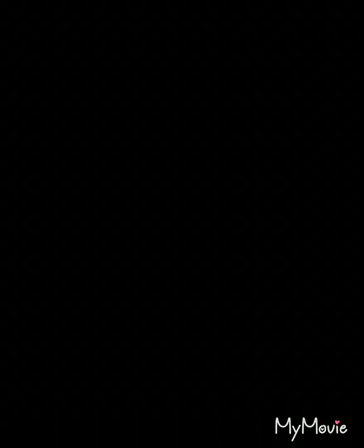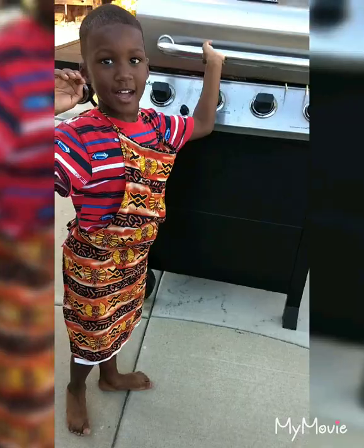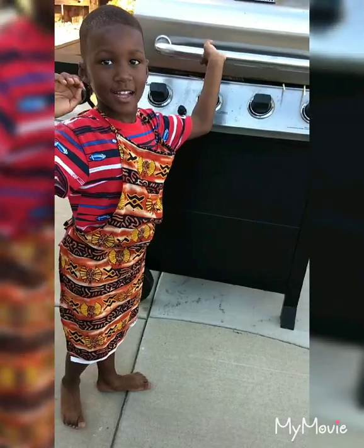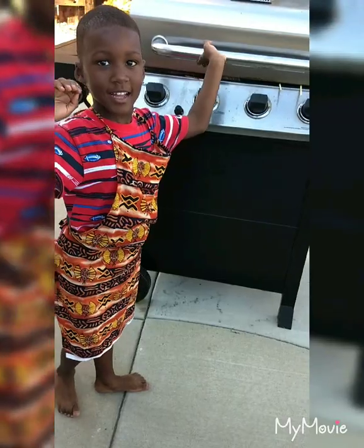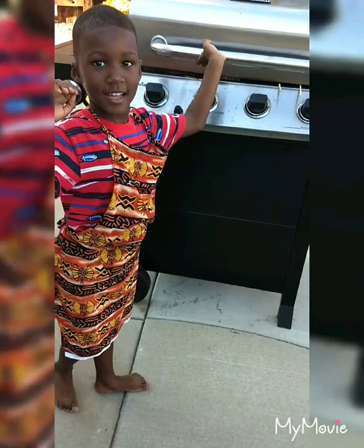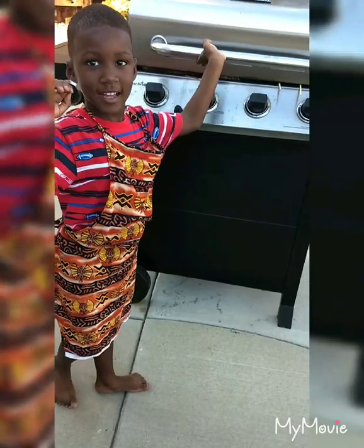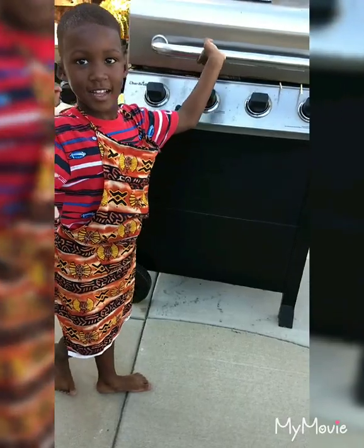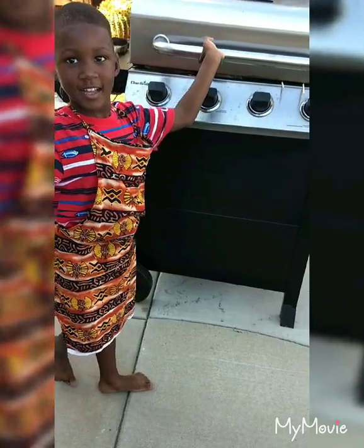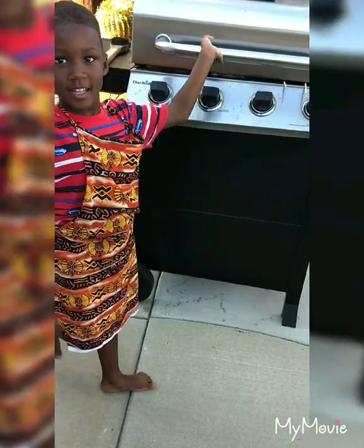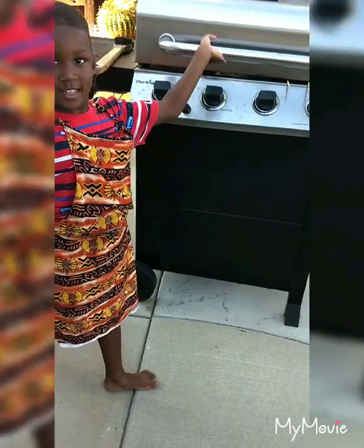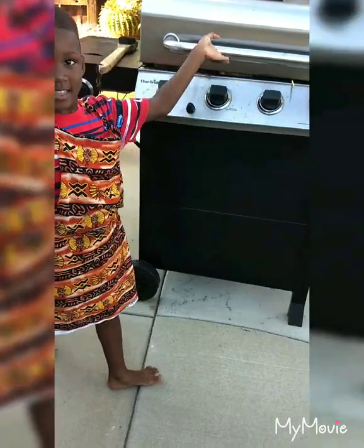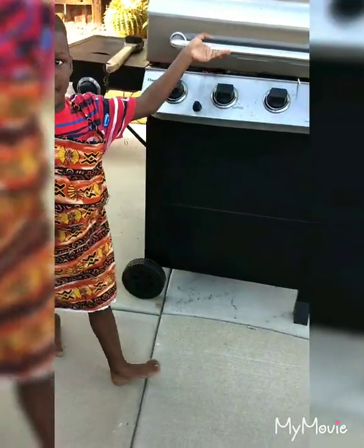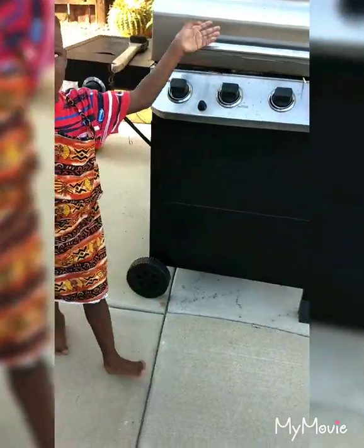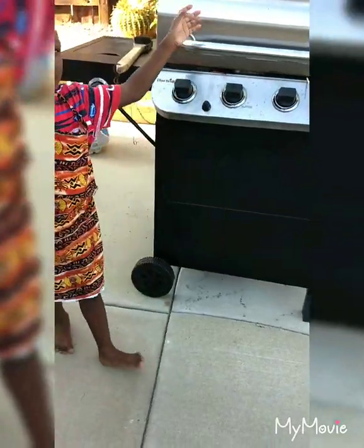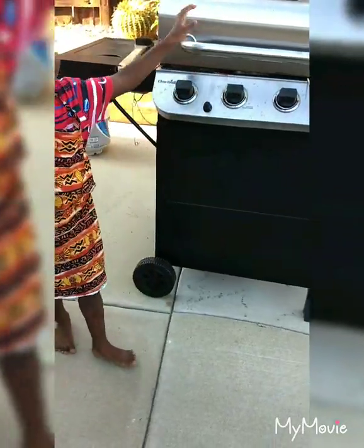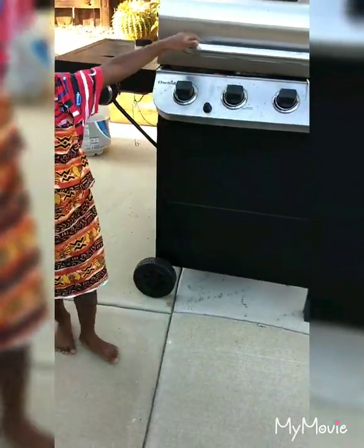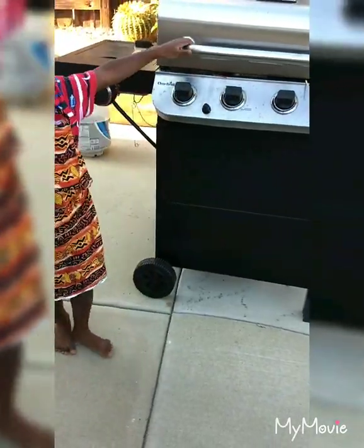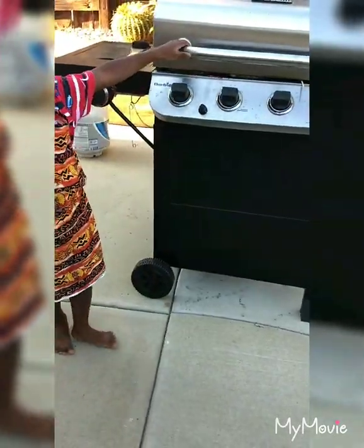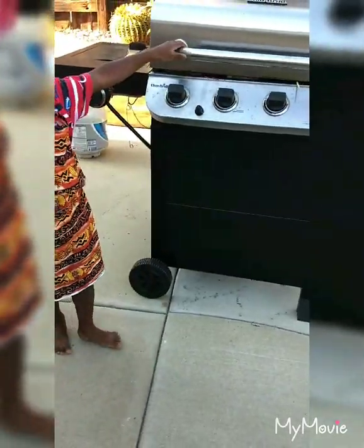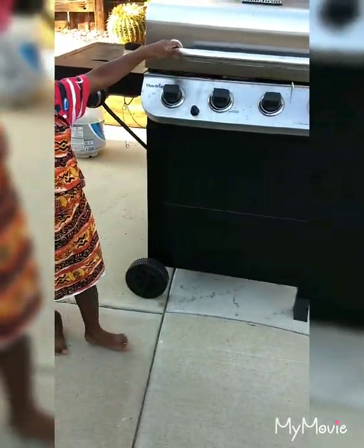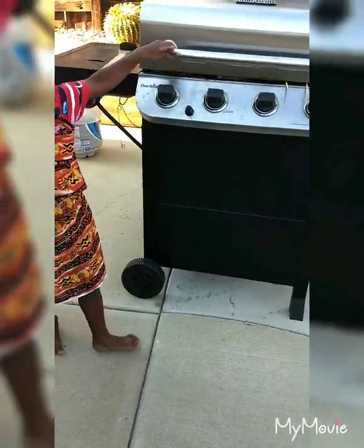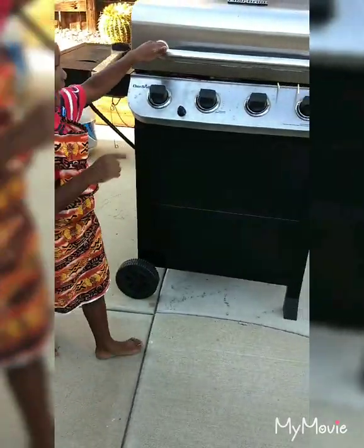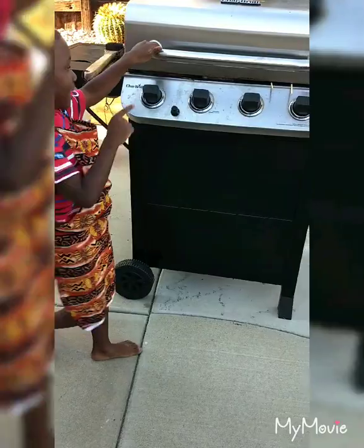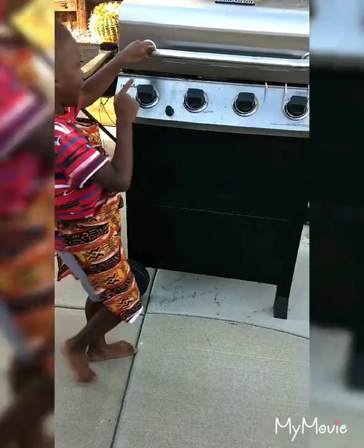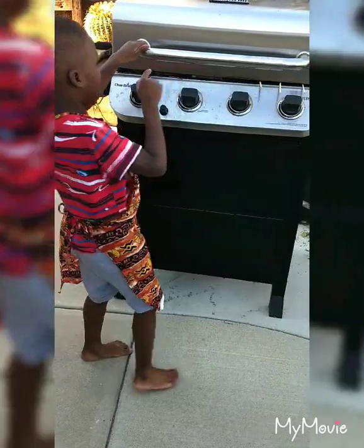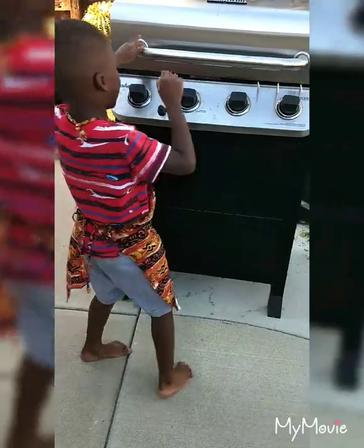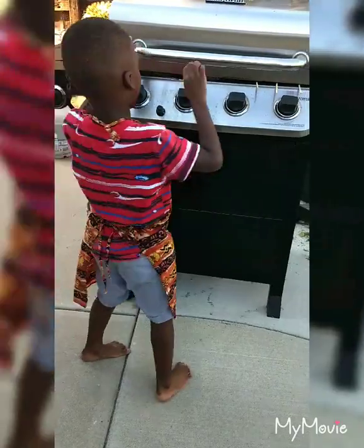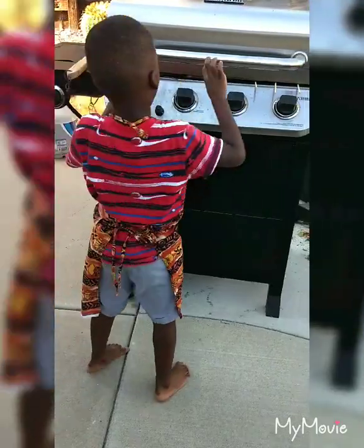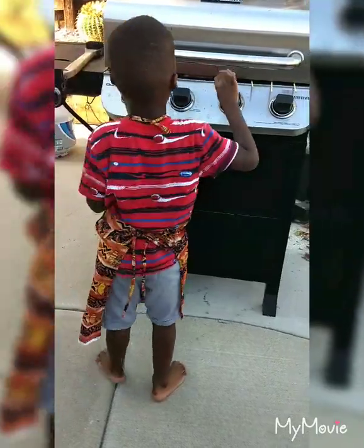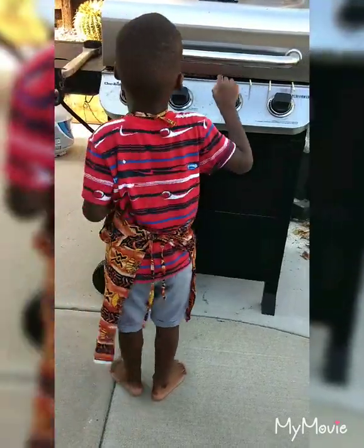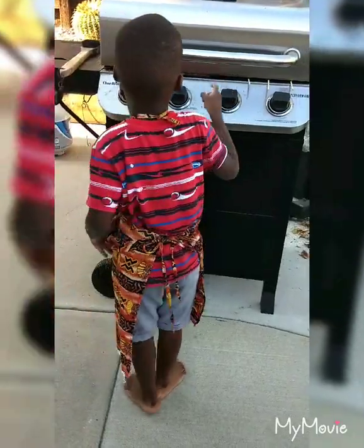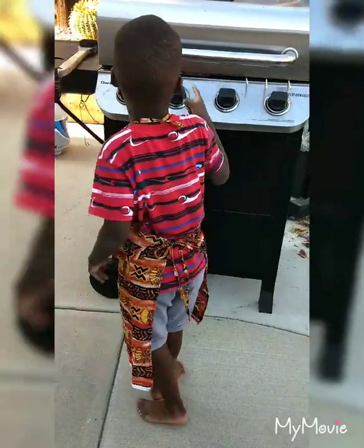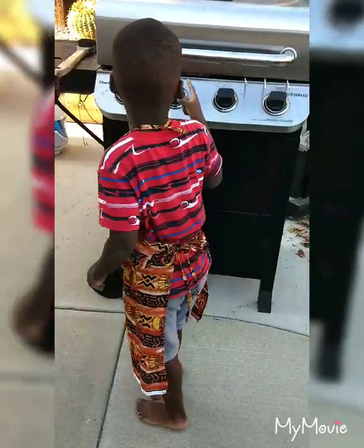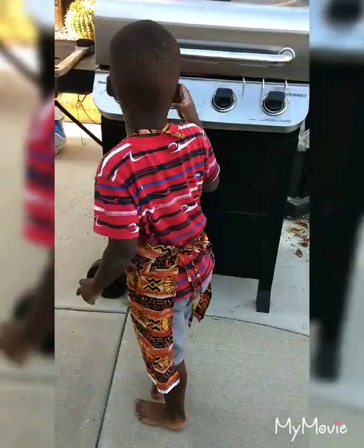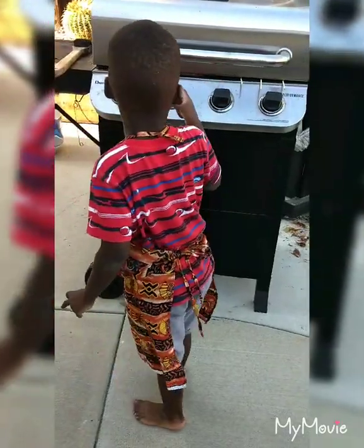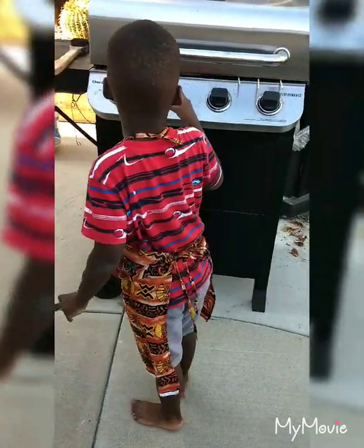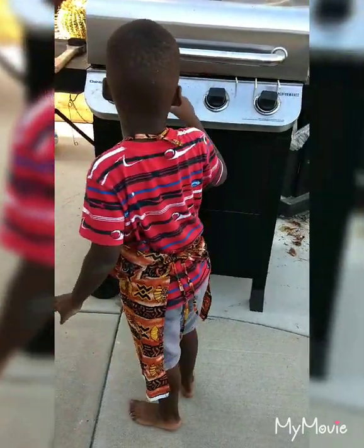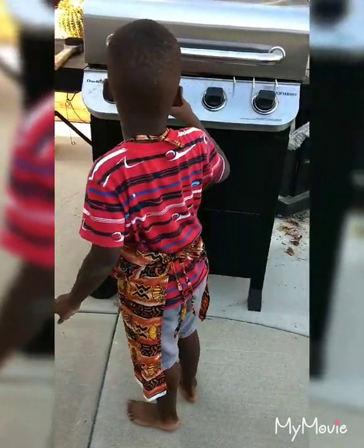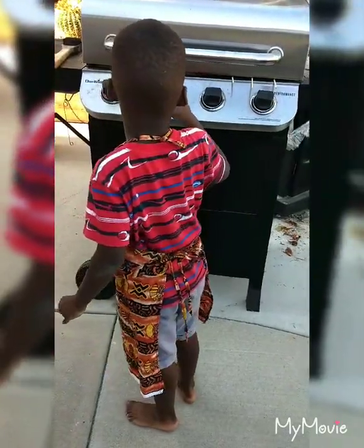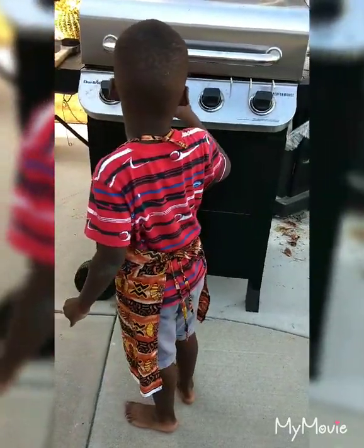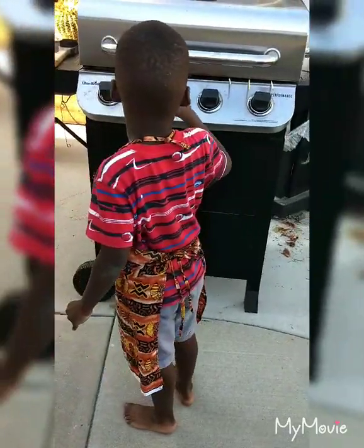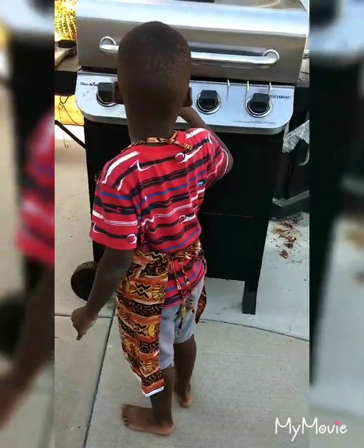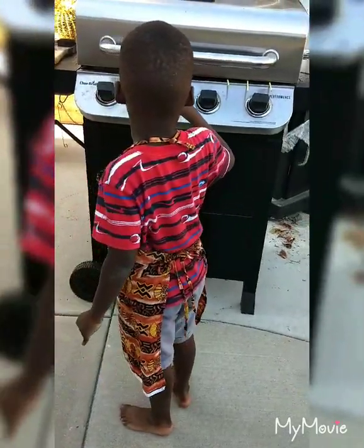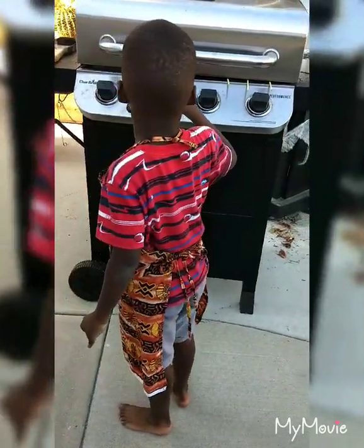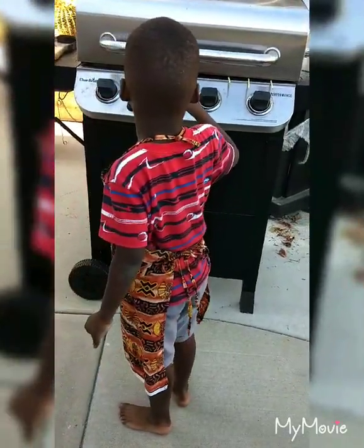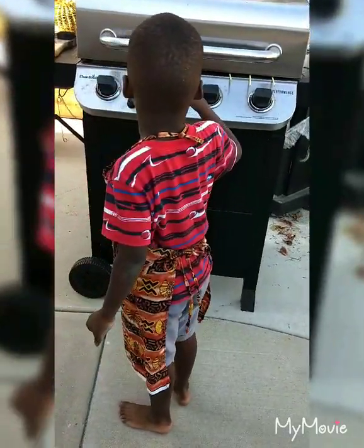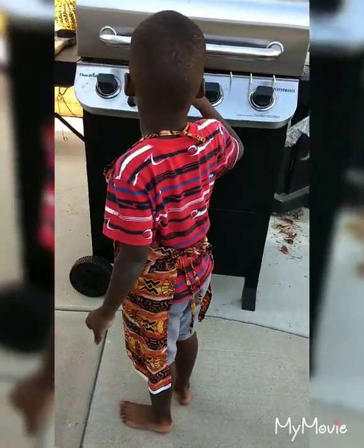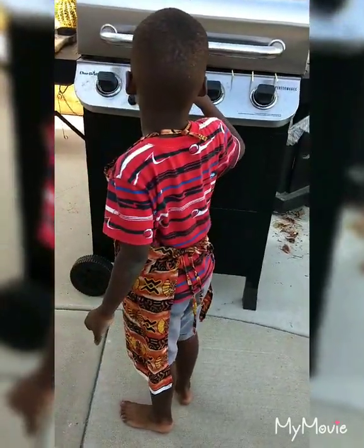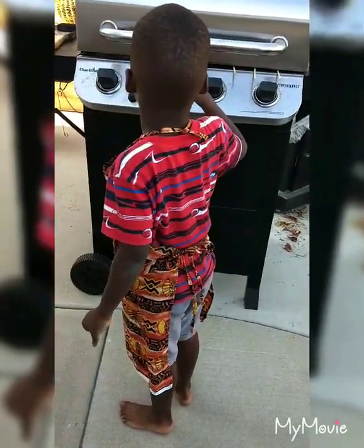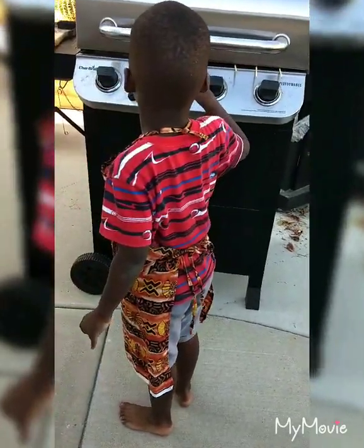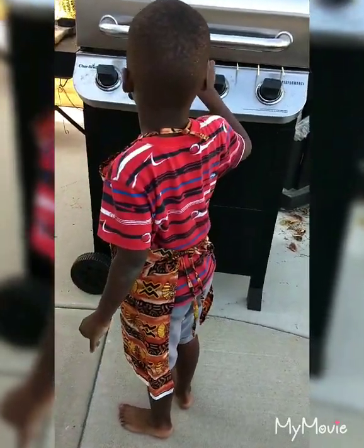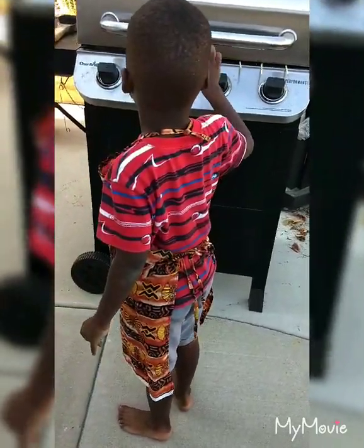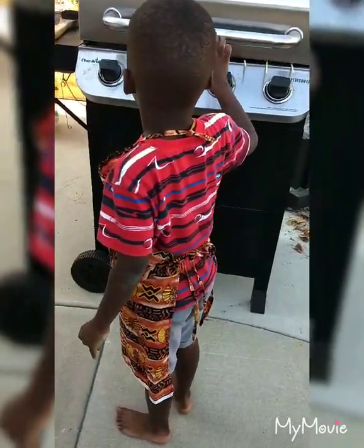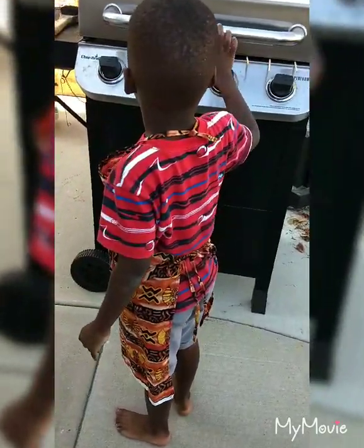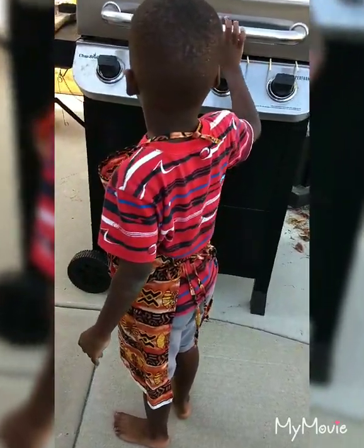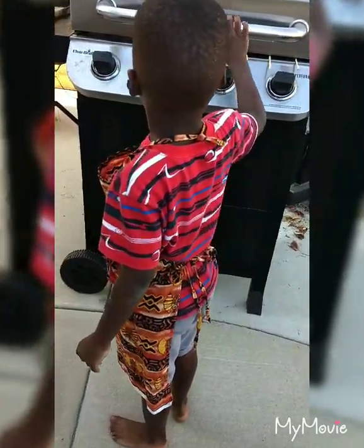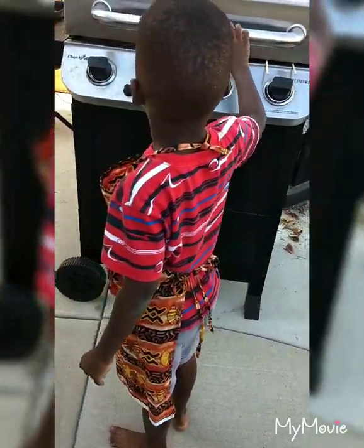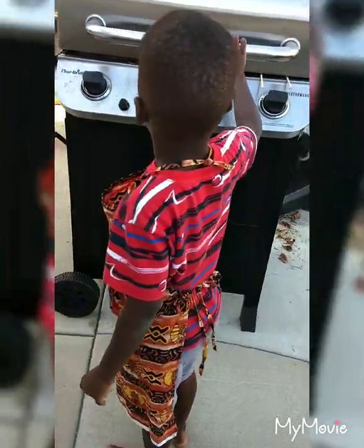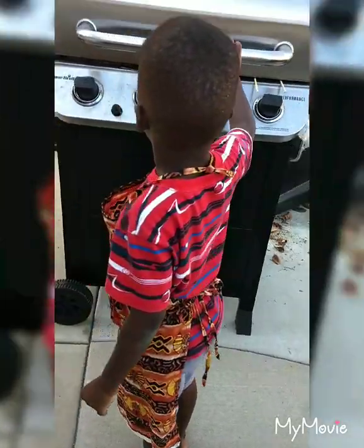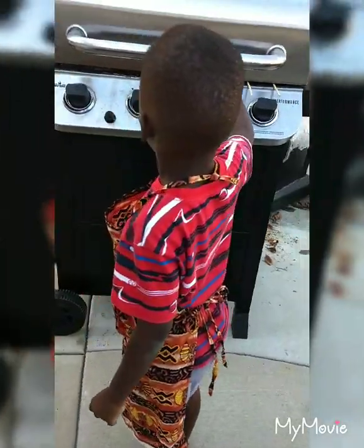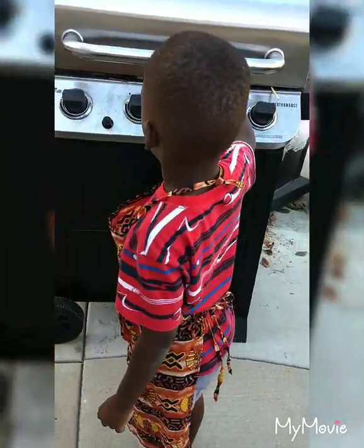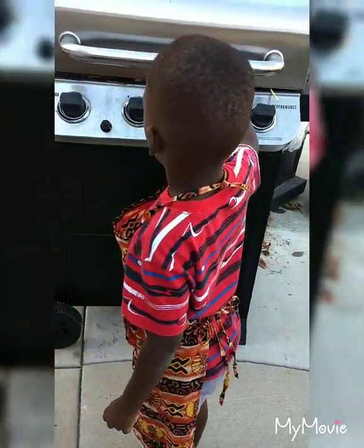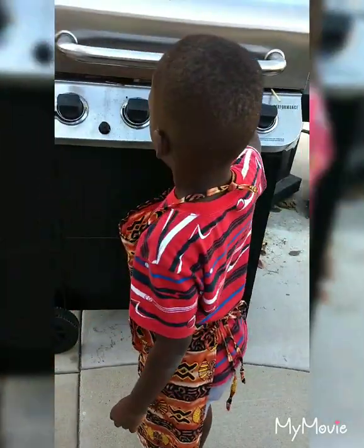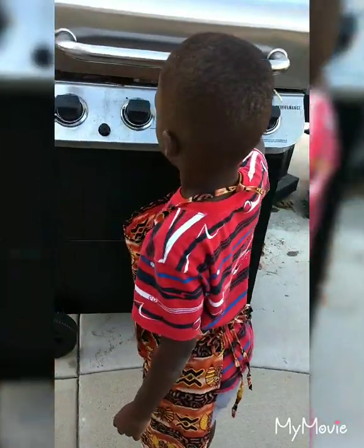Now where's the meat? The meat is right in here. Is it cooking? Yeah!